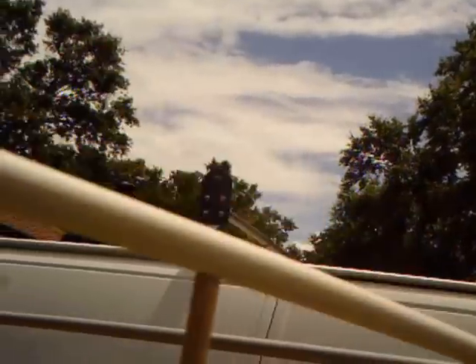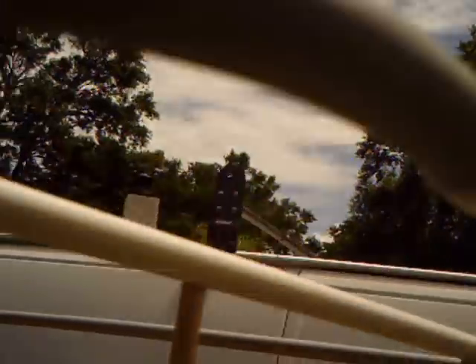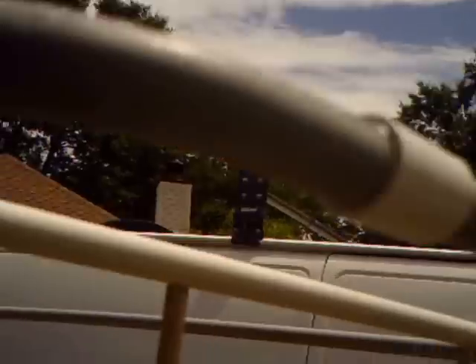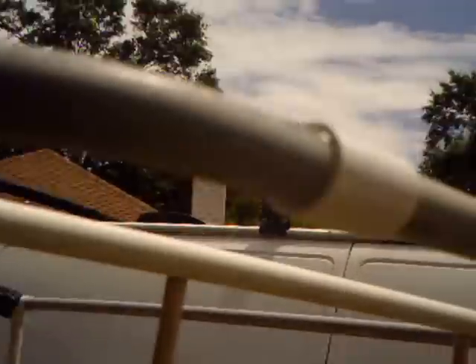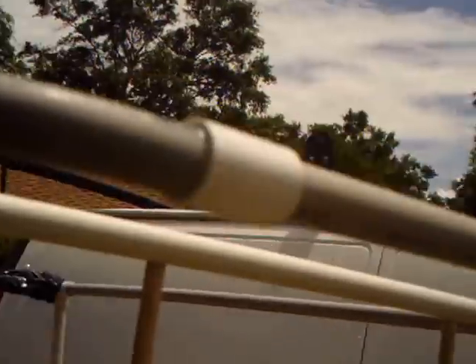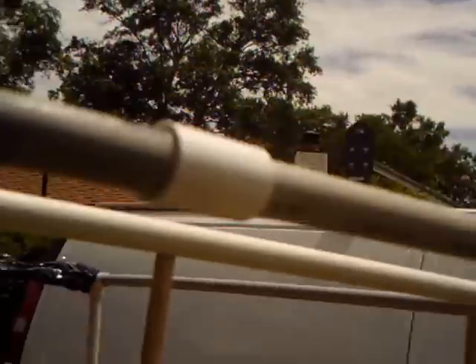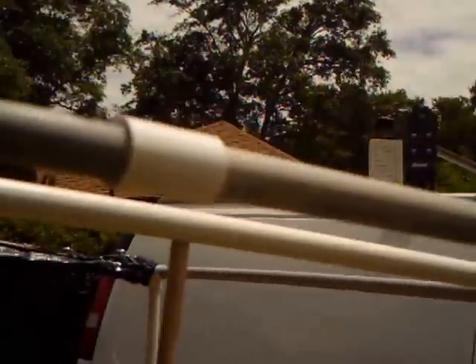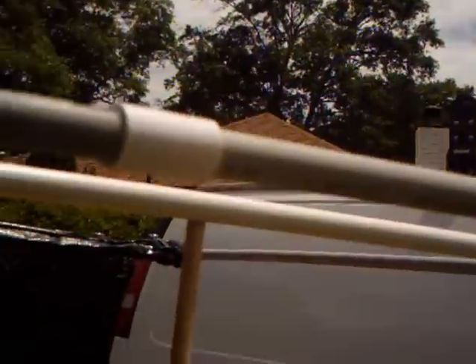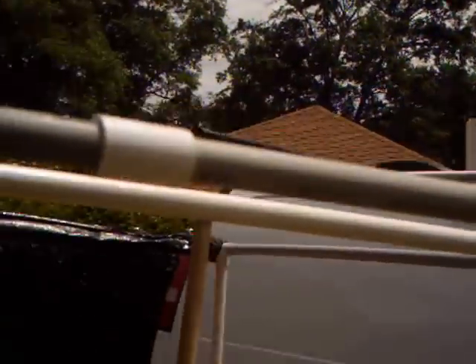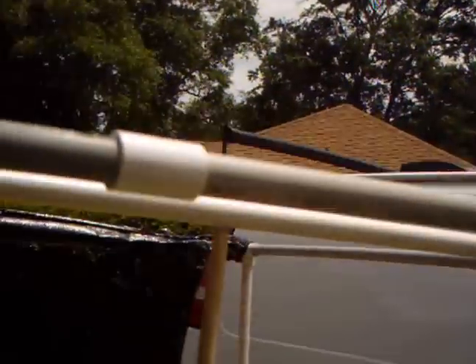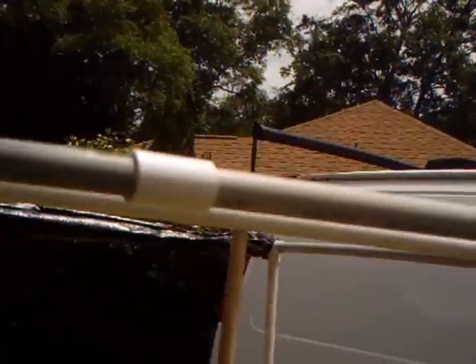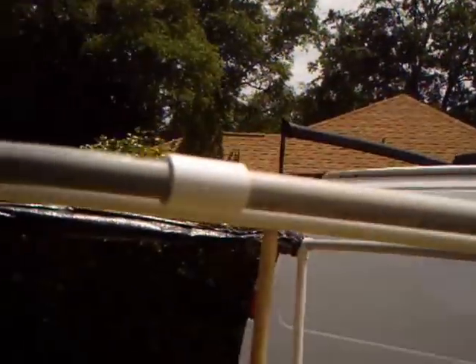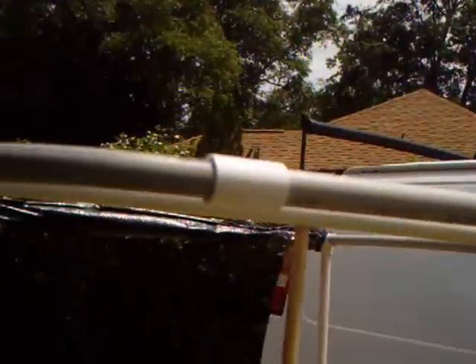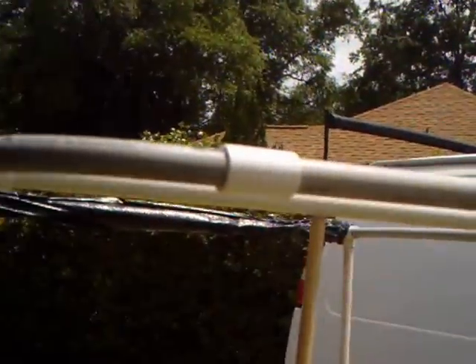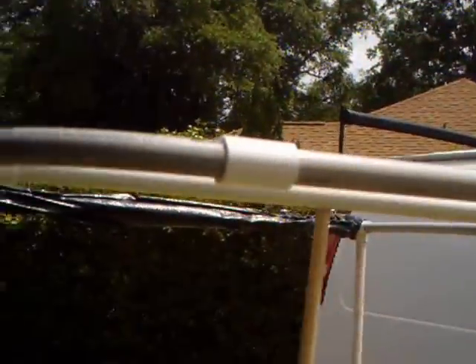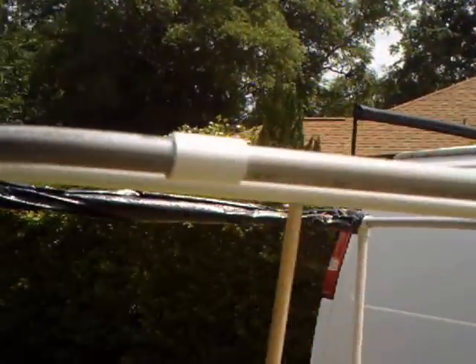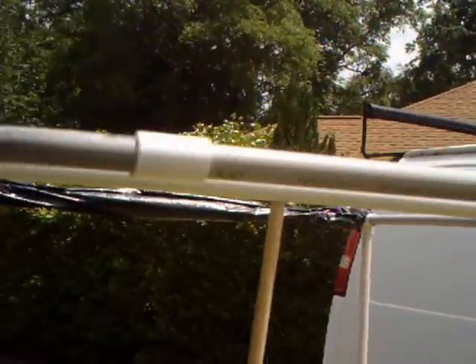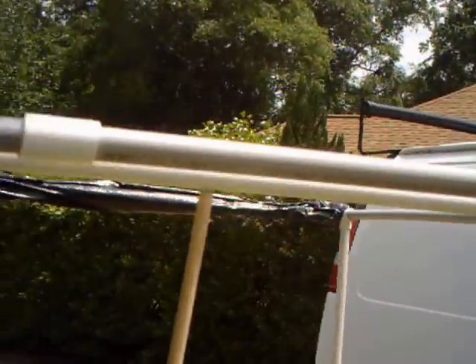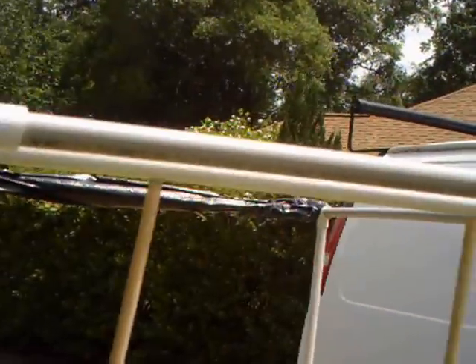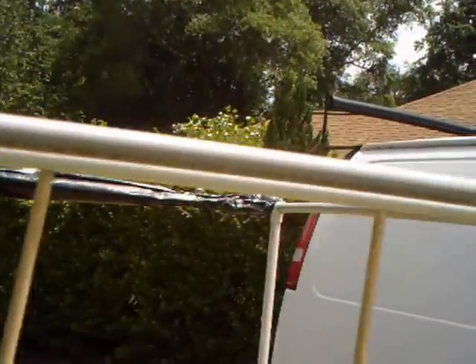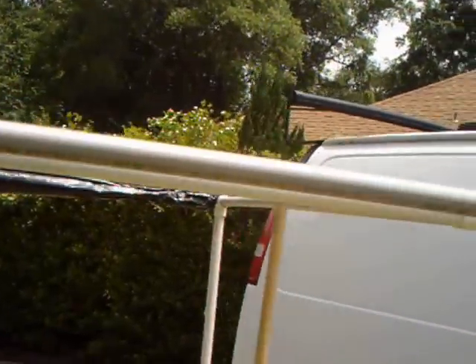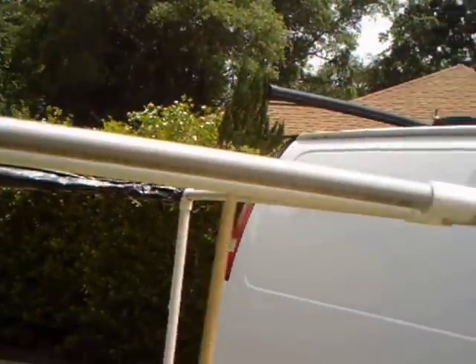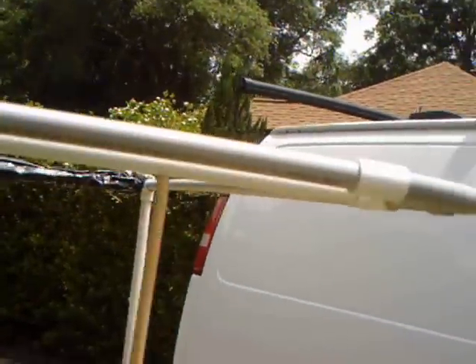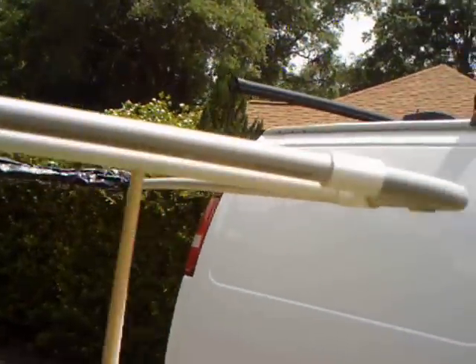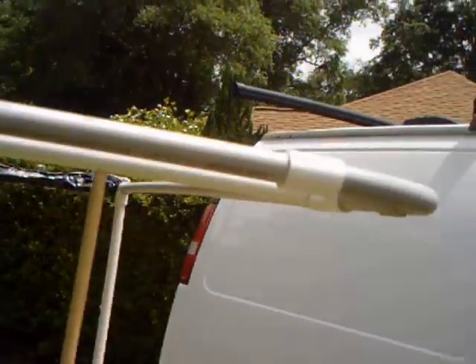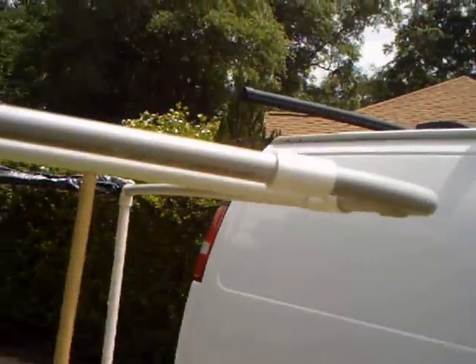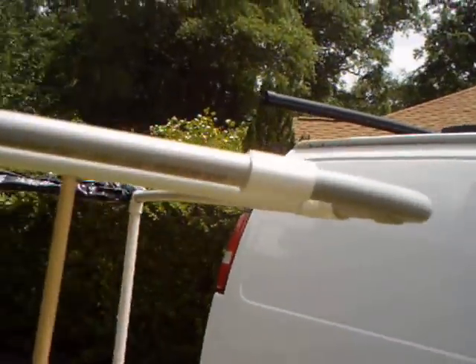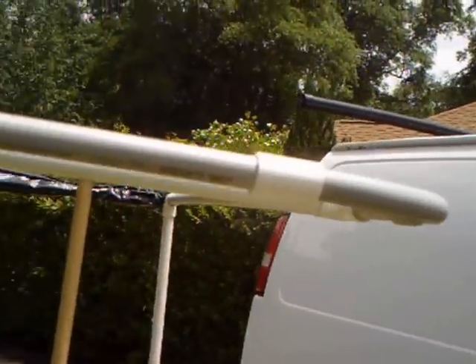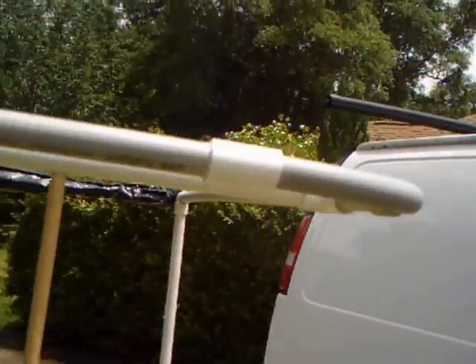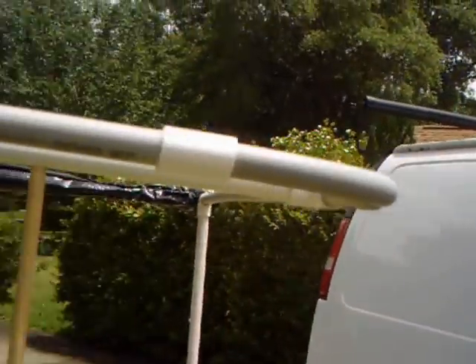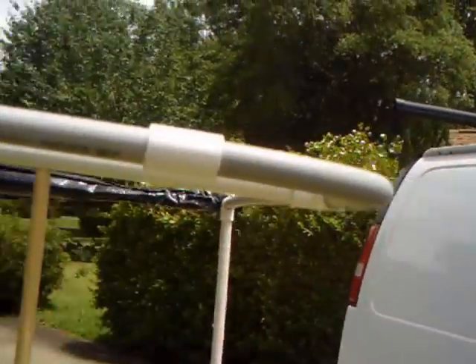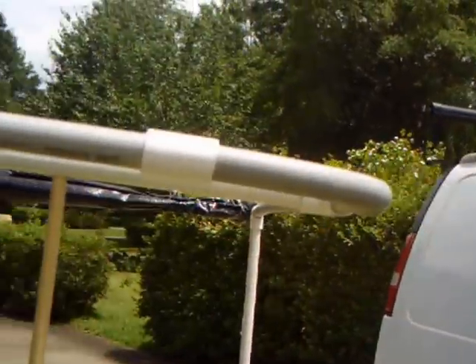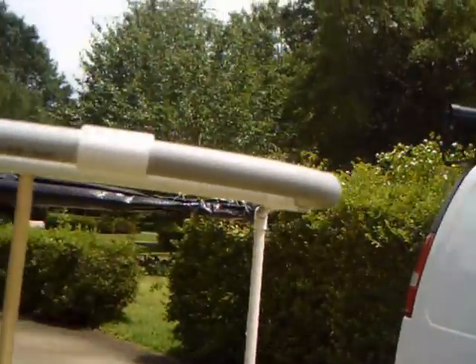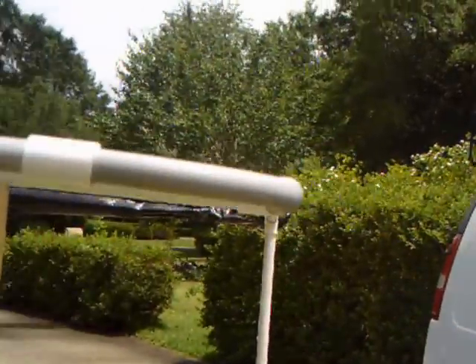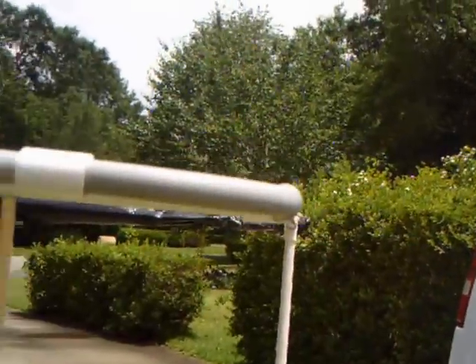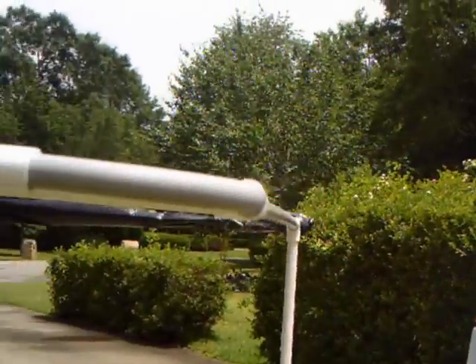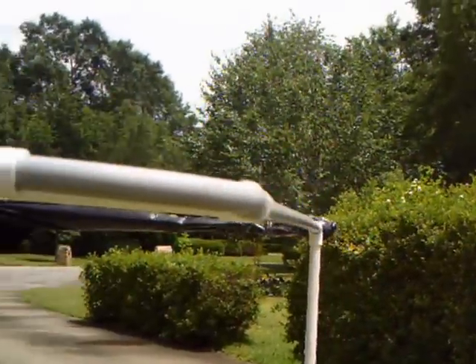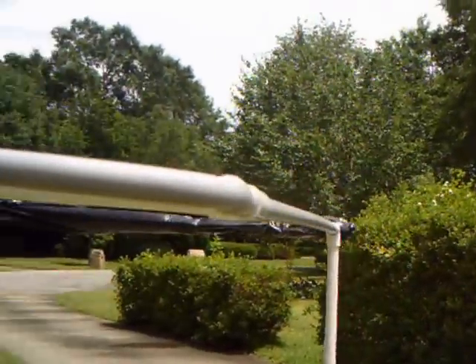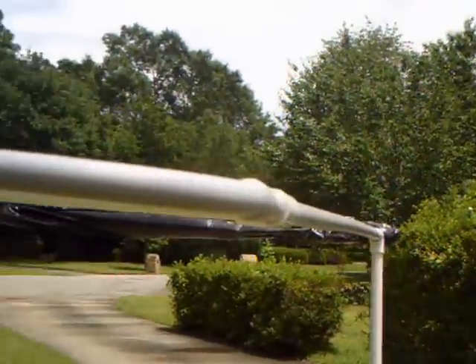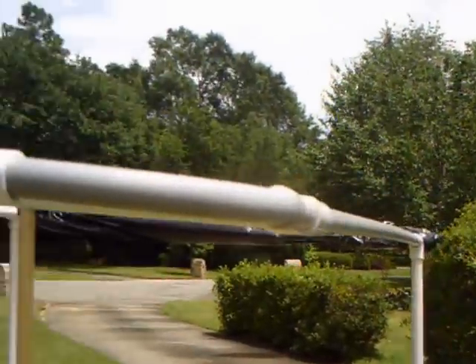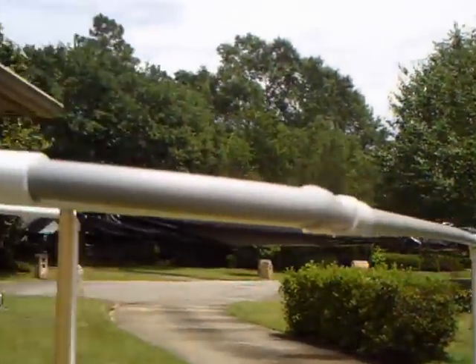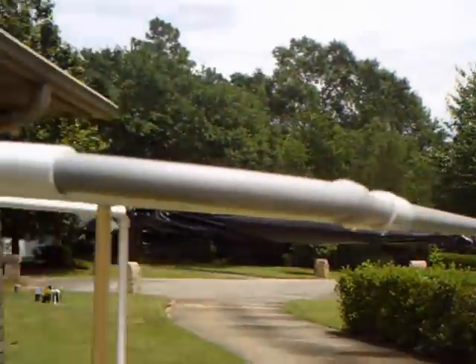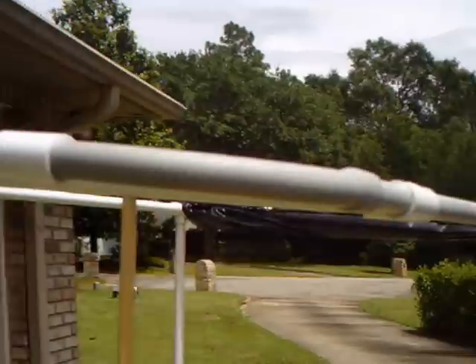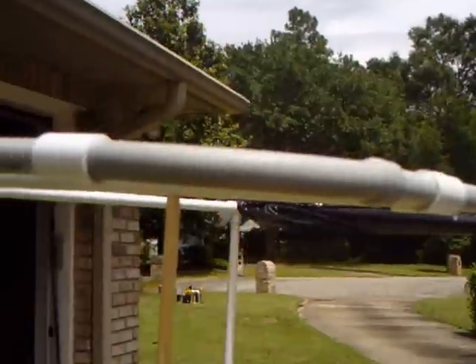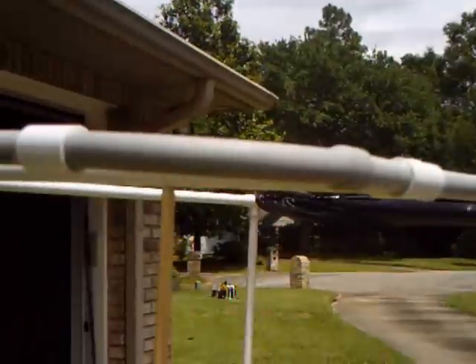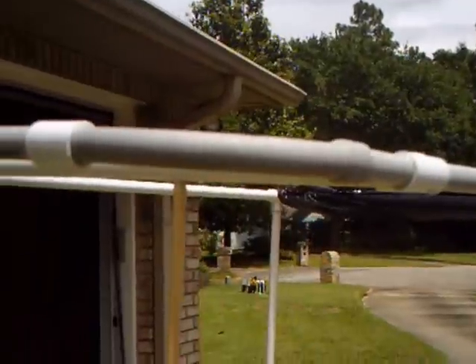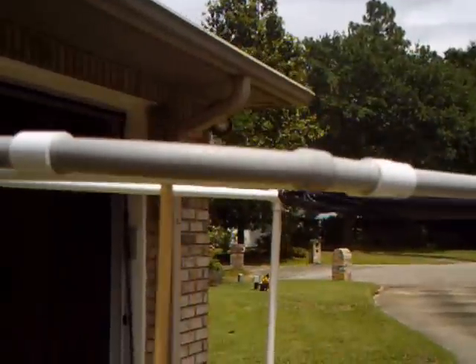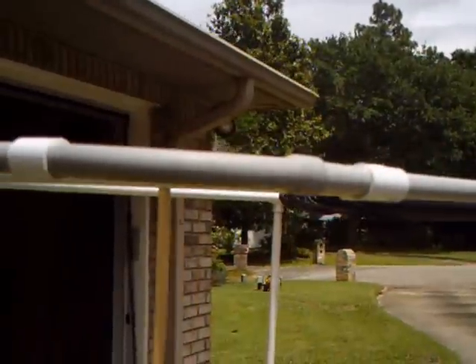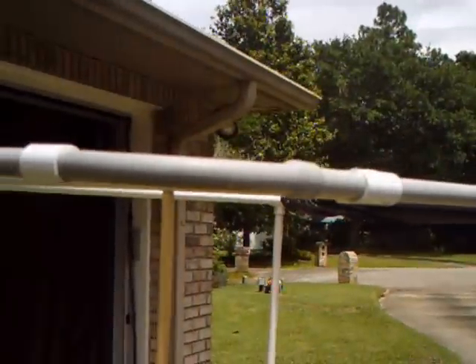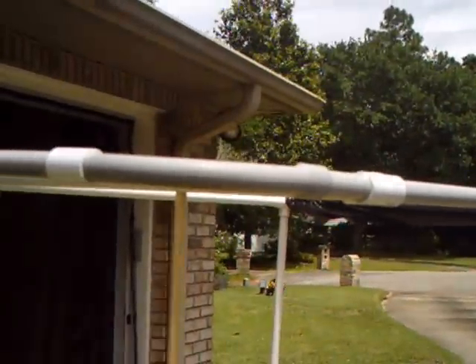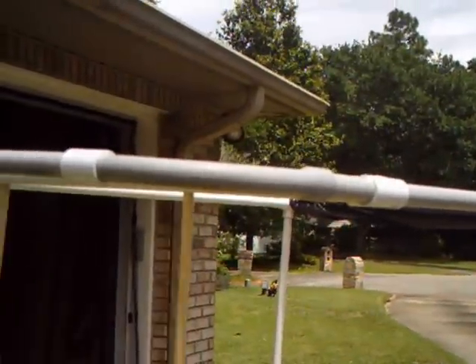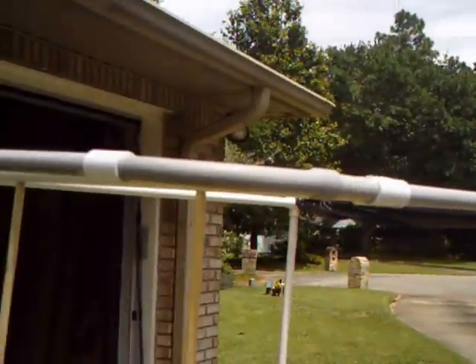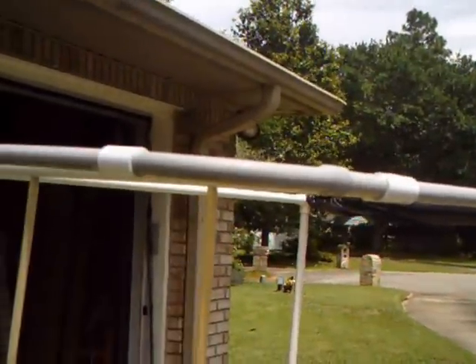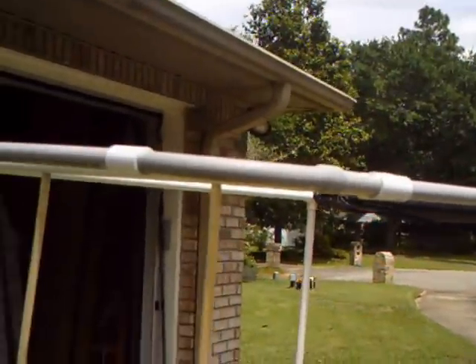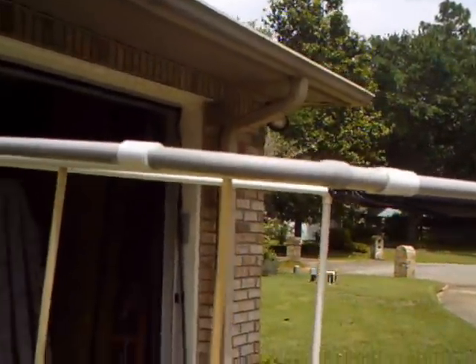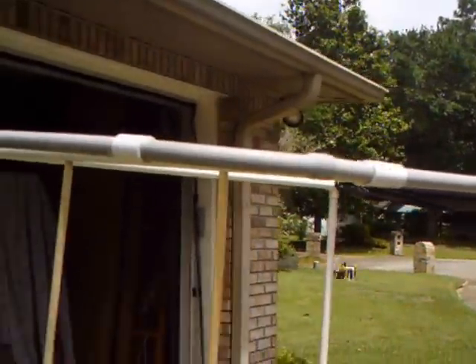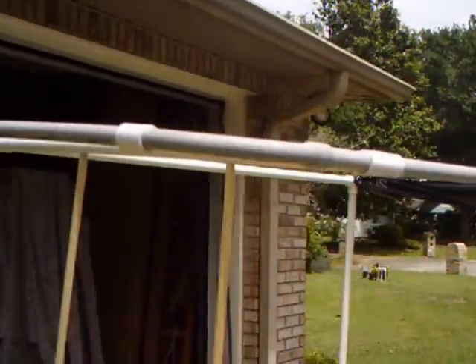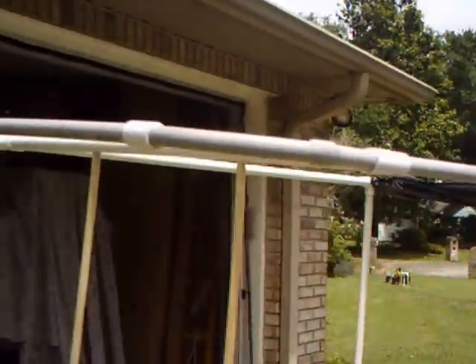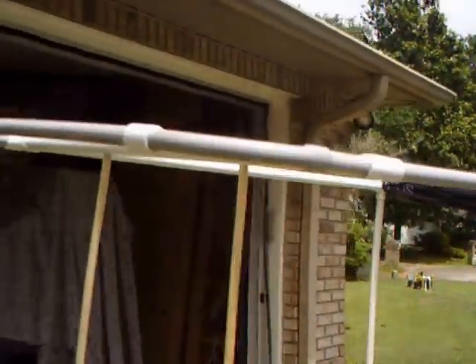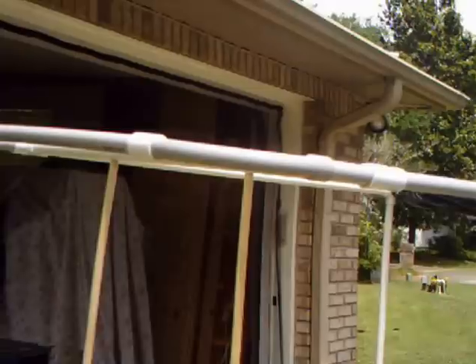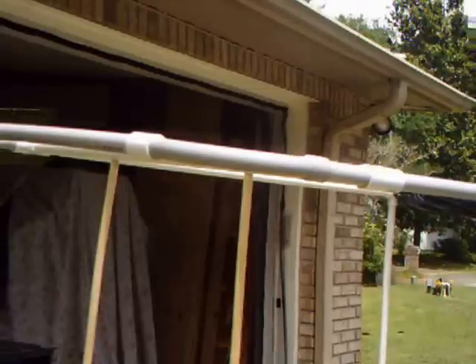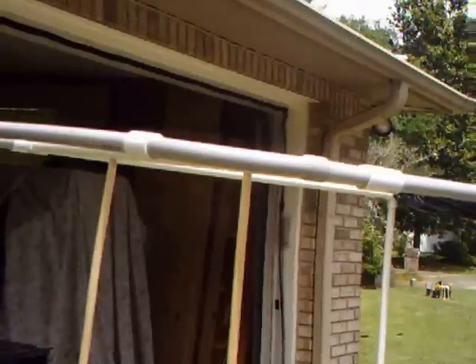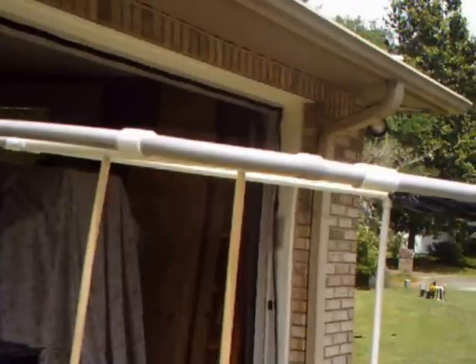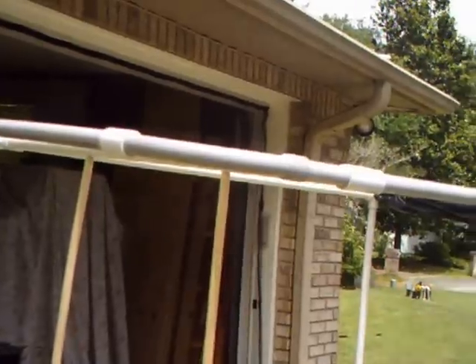The front part of it is just some electrical conduit that I had left over, to give it that racy, rounded edge look.